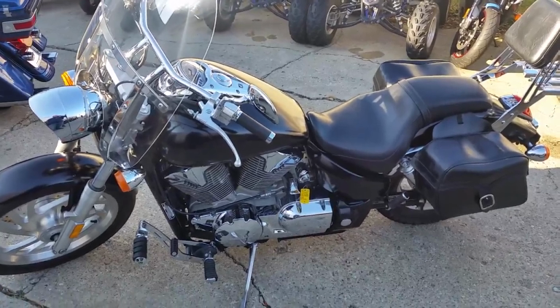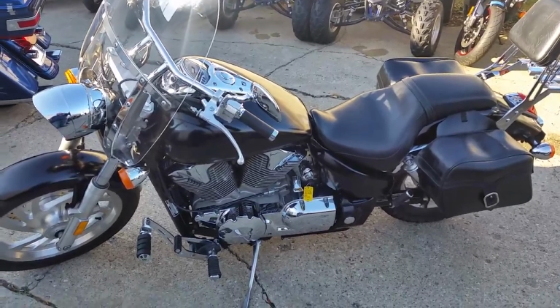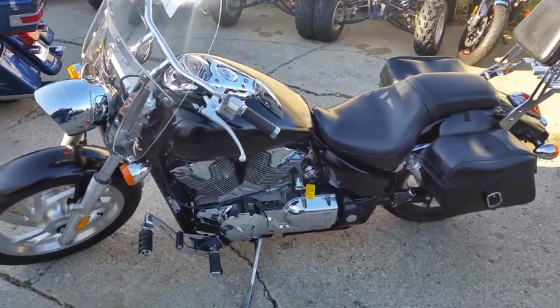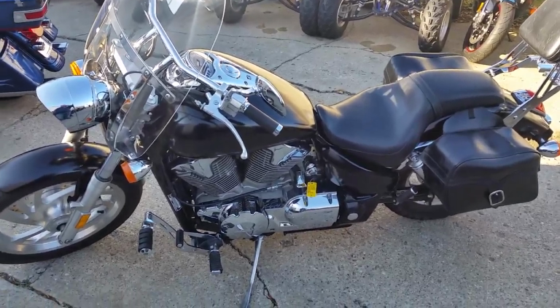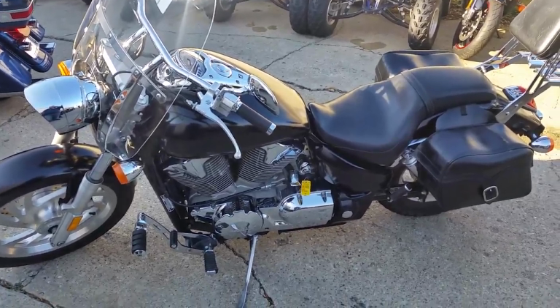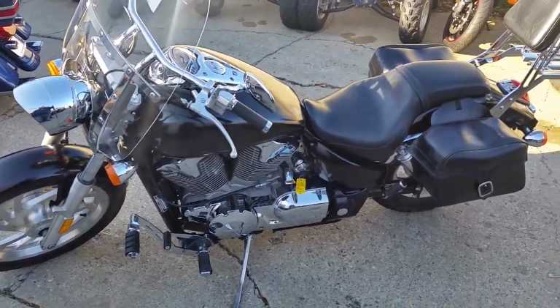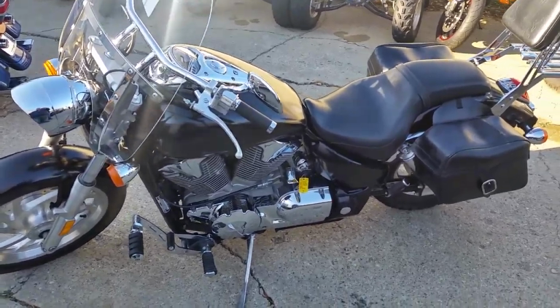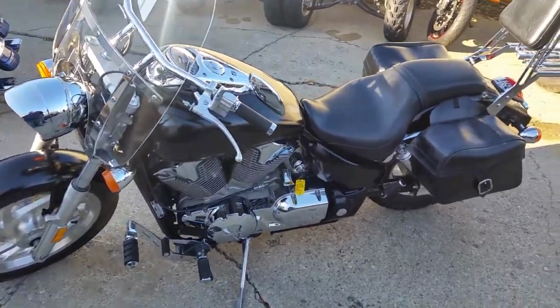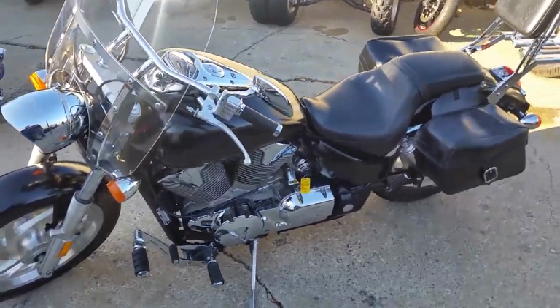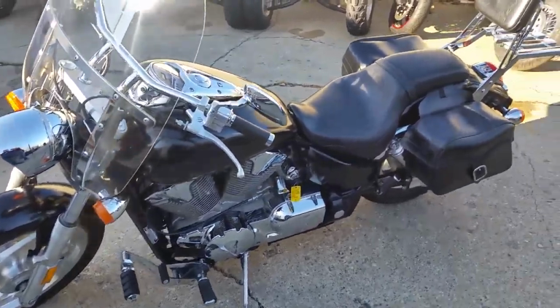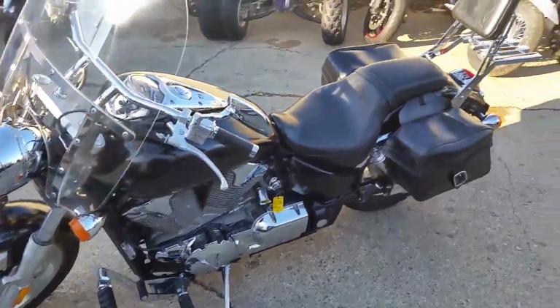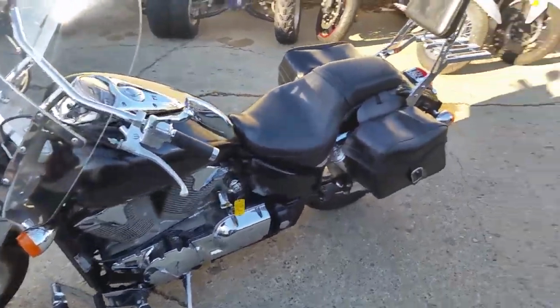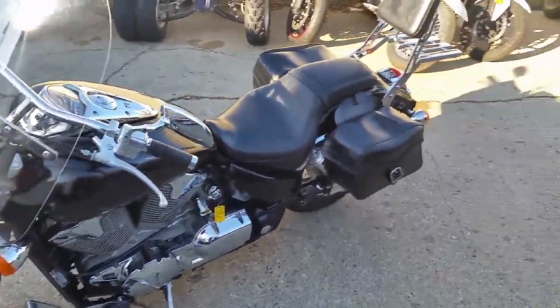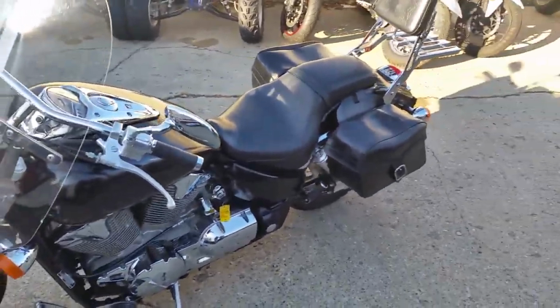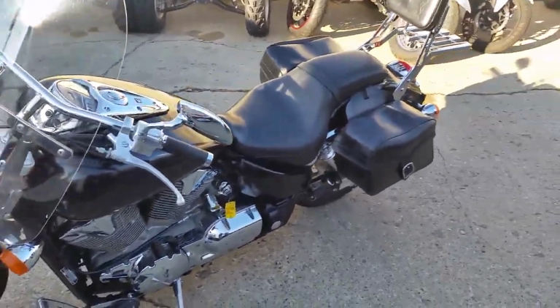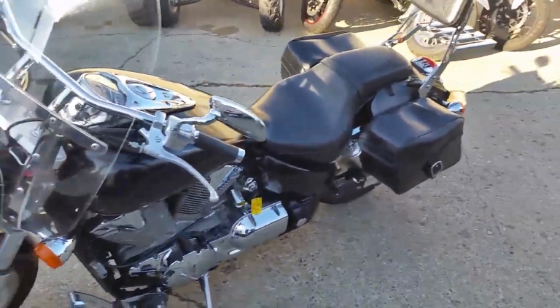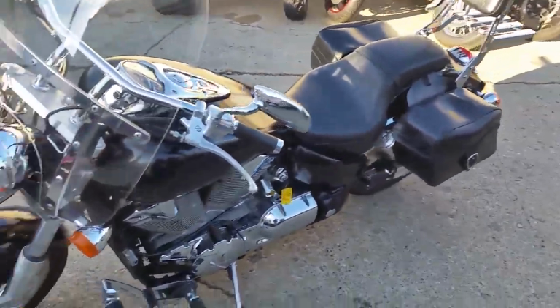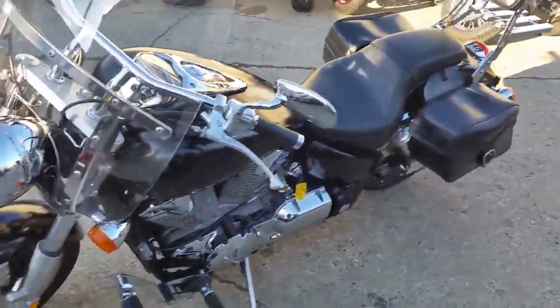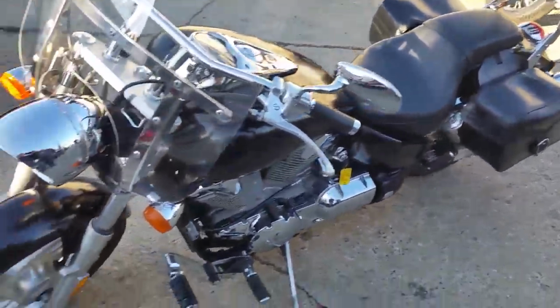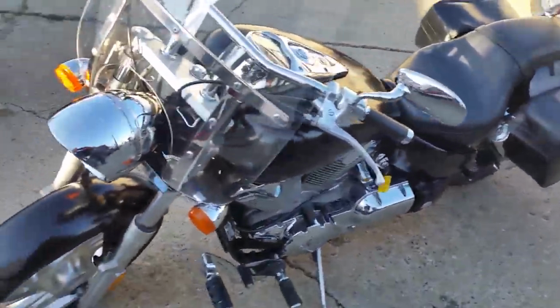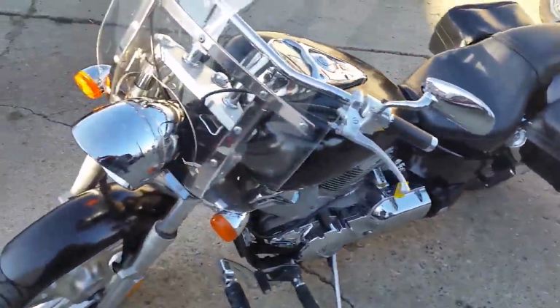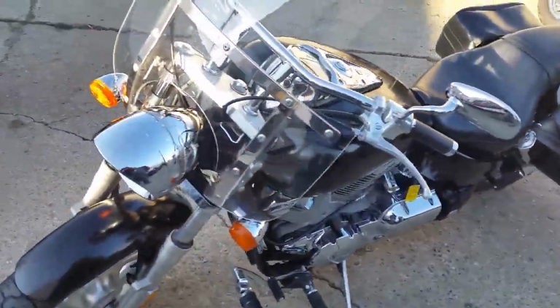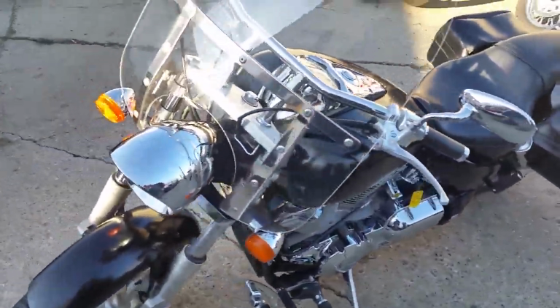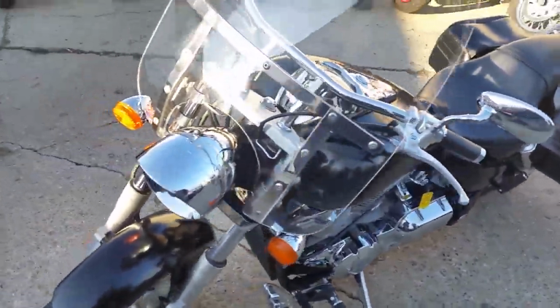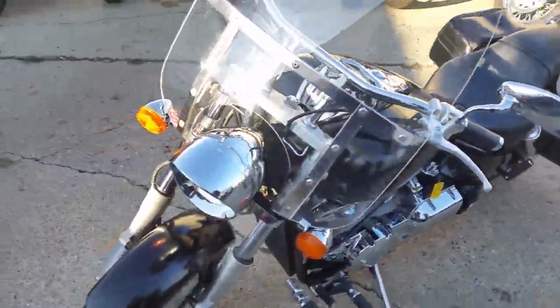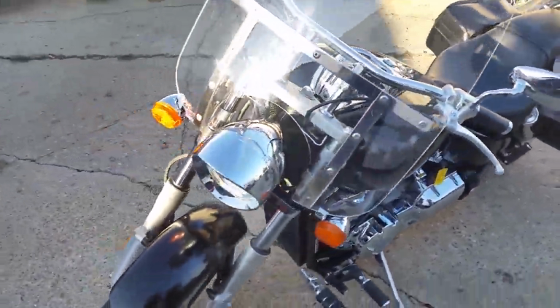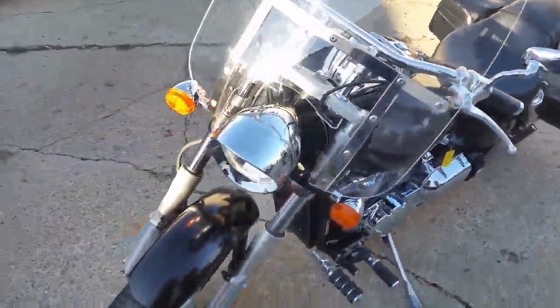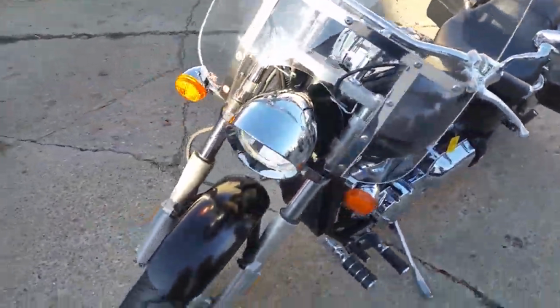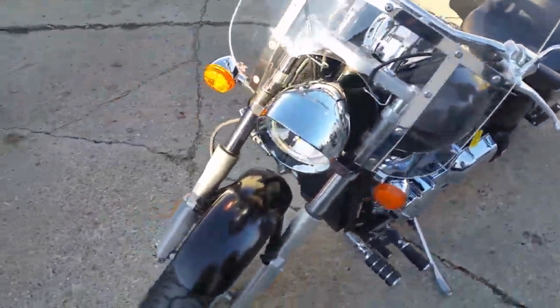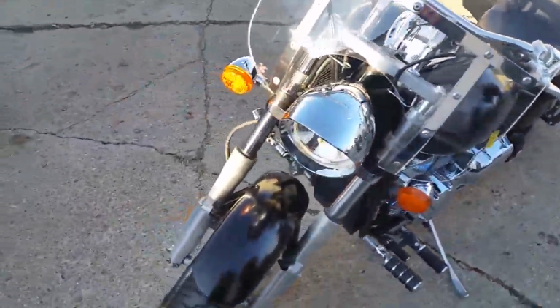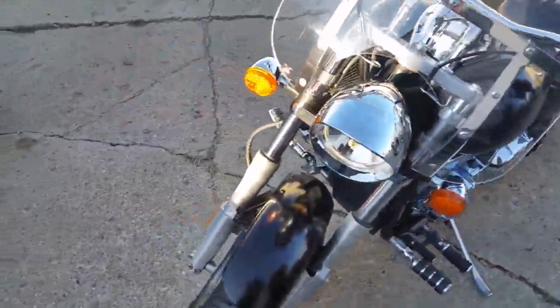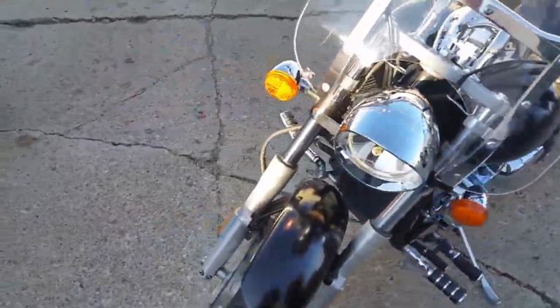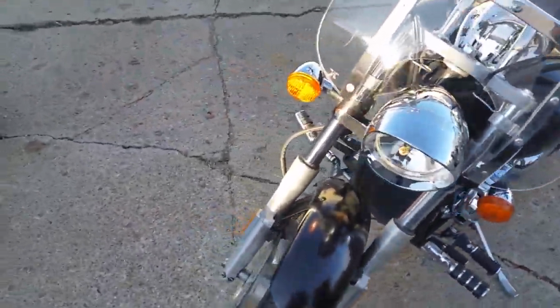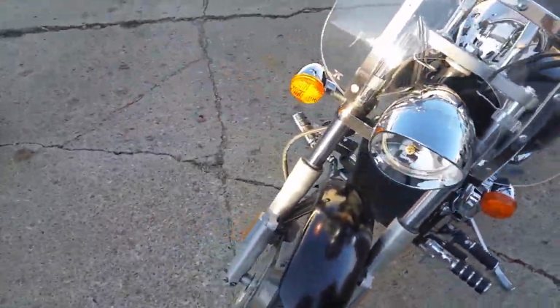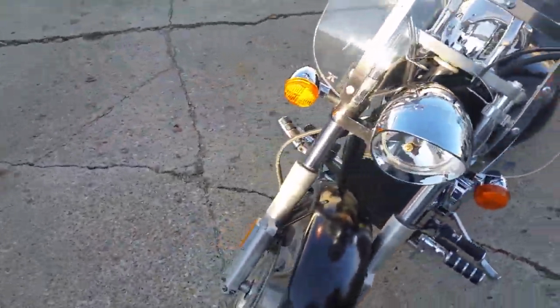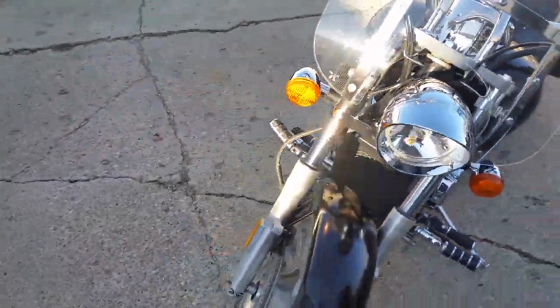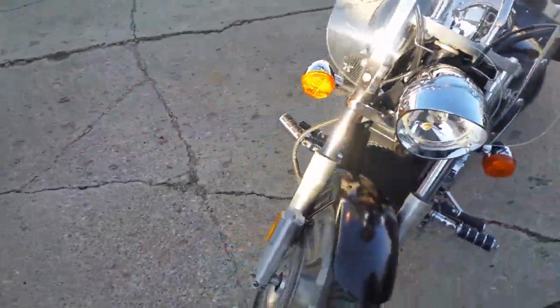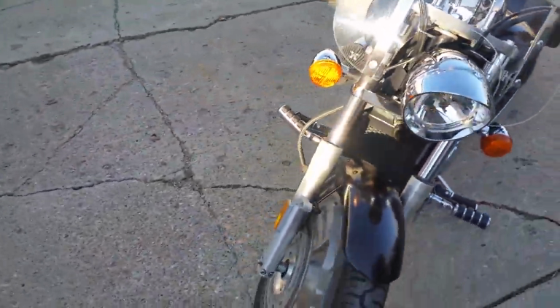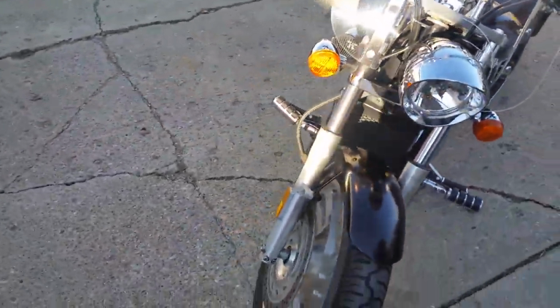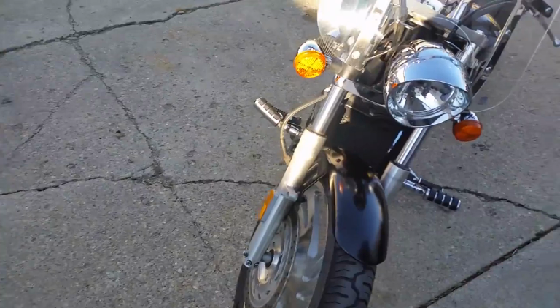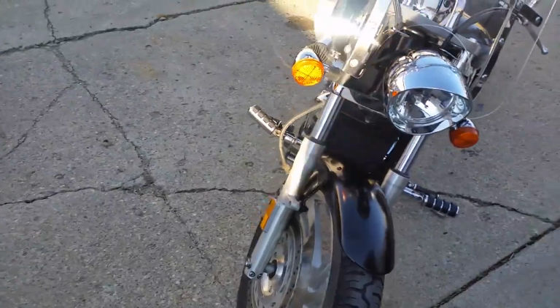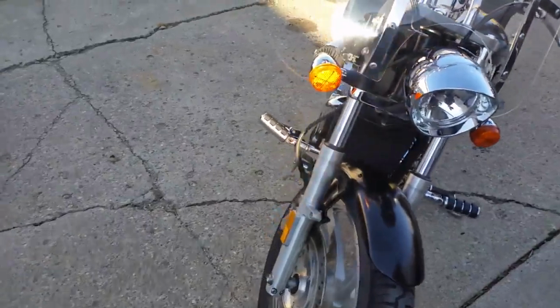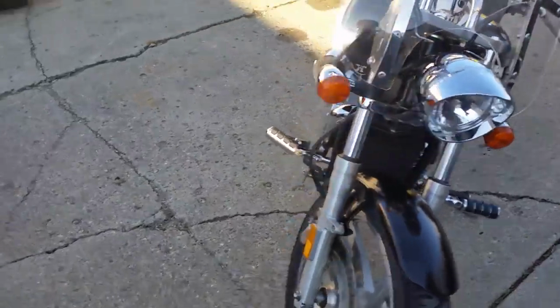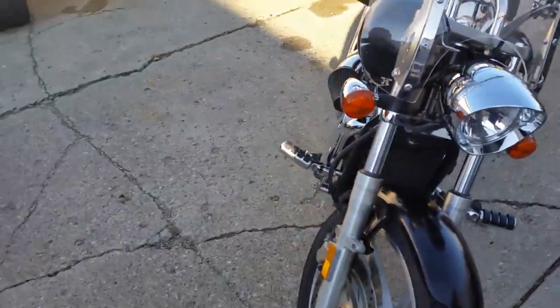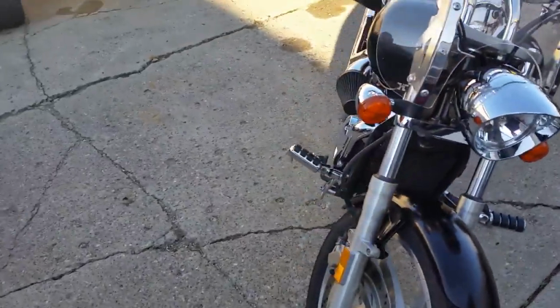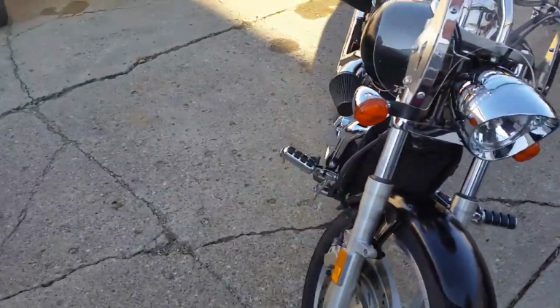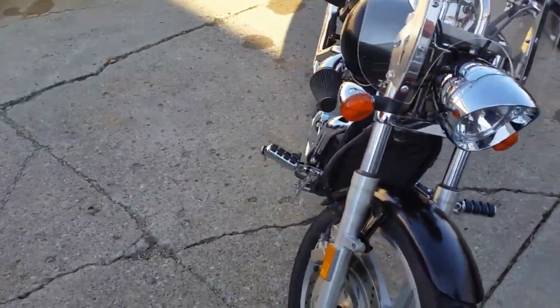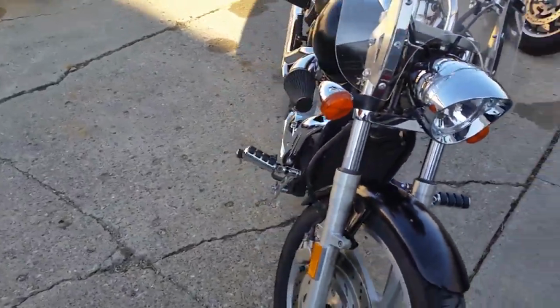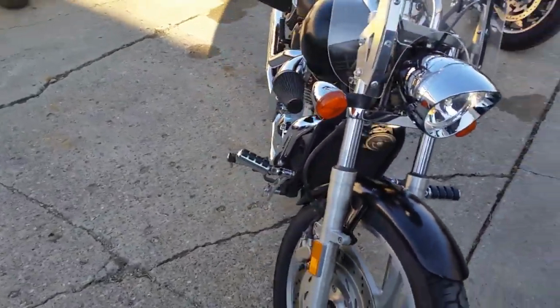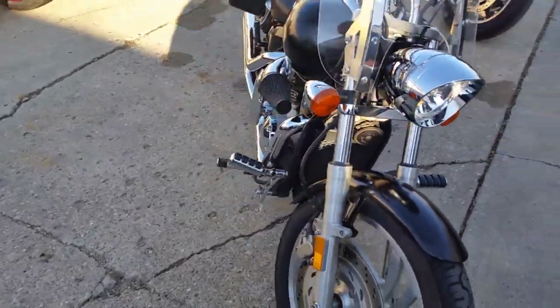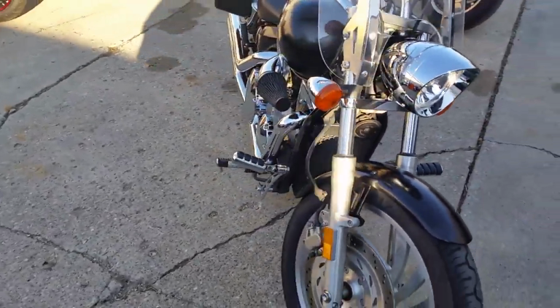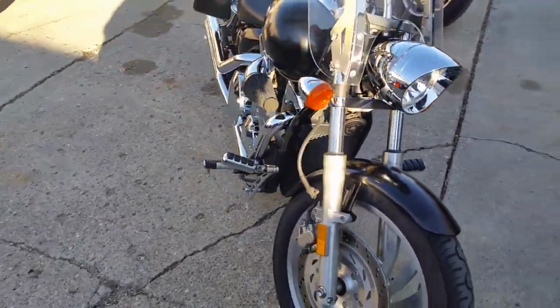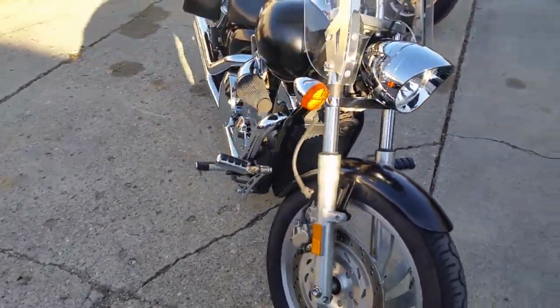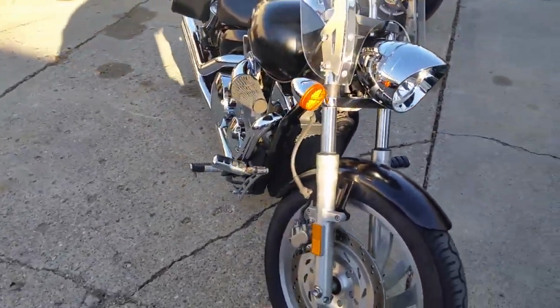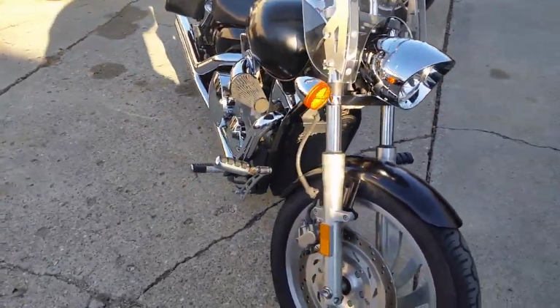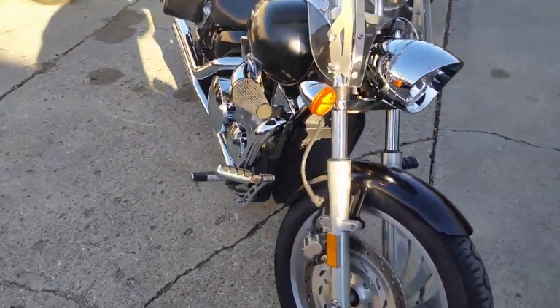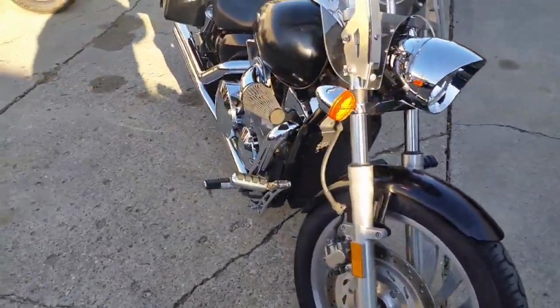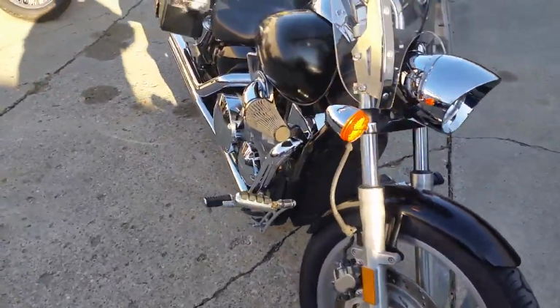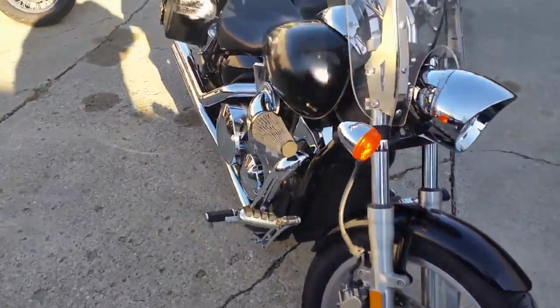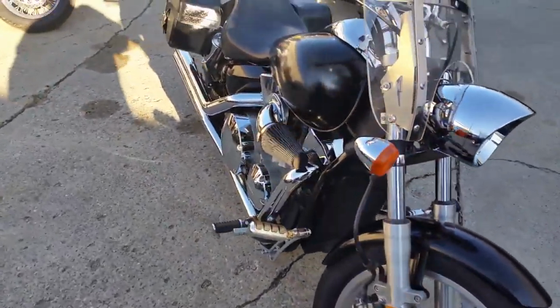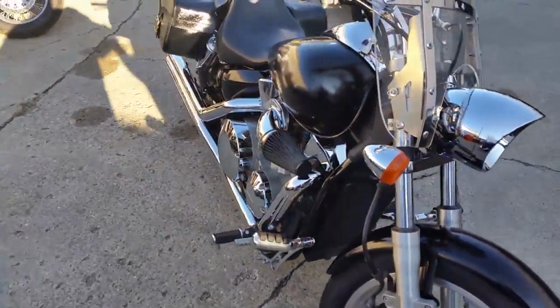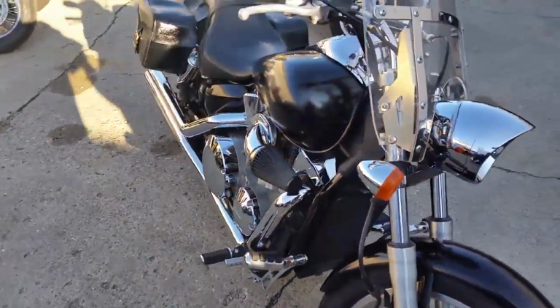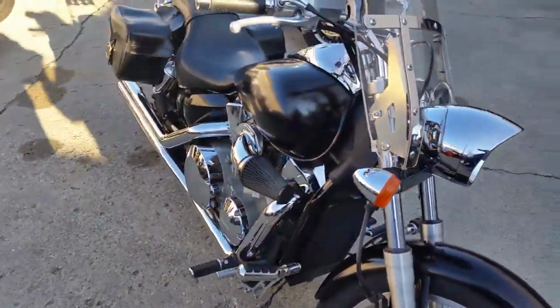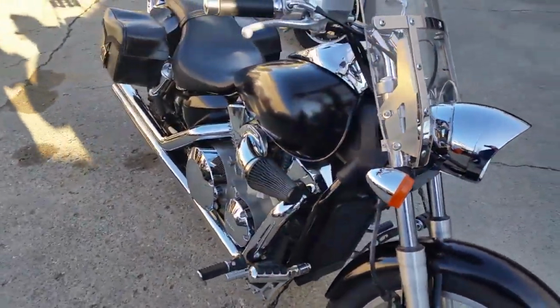This beauty is a 2006 Honda VTX 1300 motorcycle for sale with all the cool add-ons. Only $4,400.